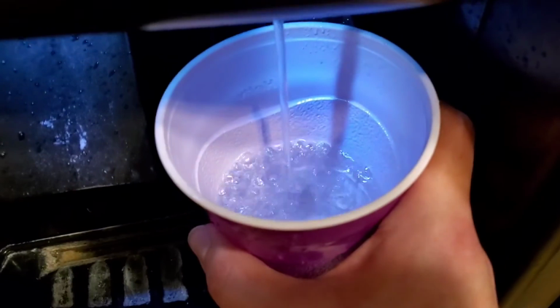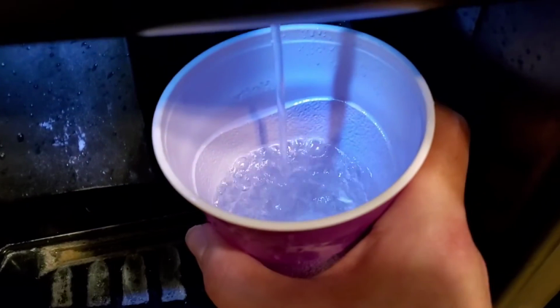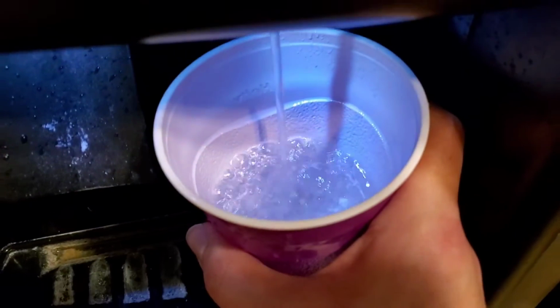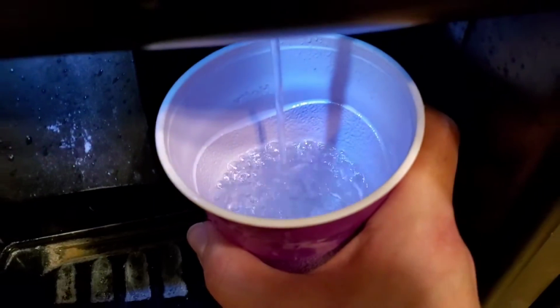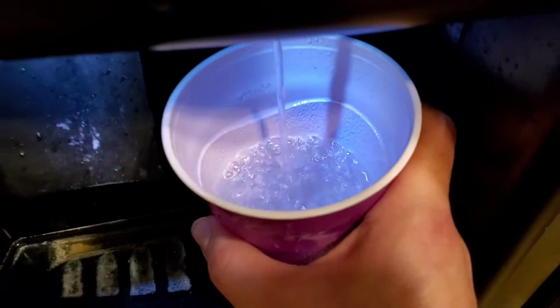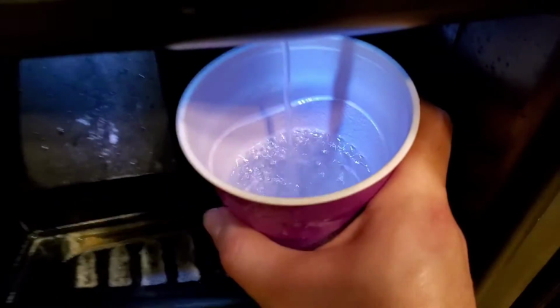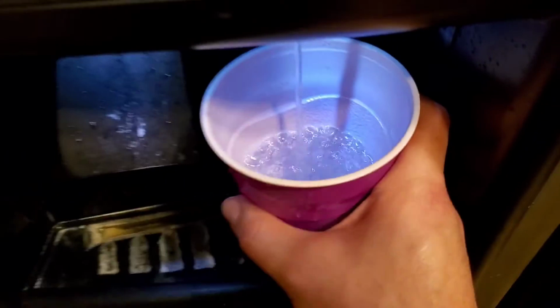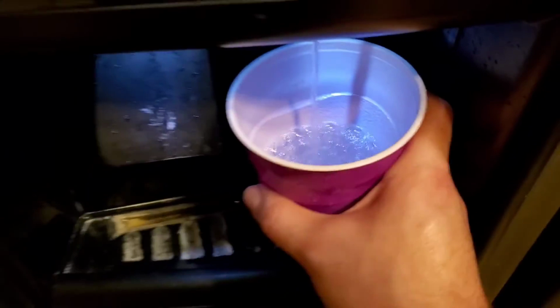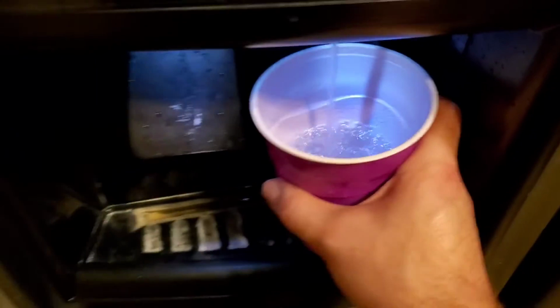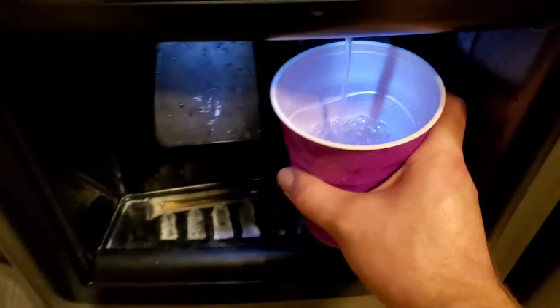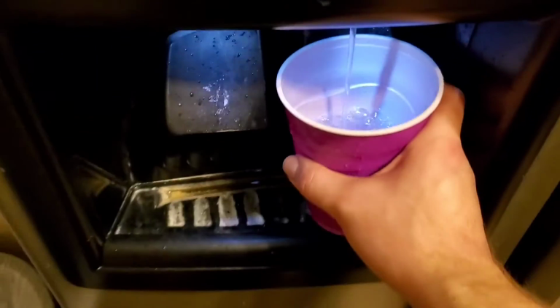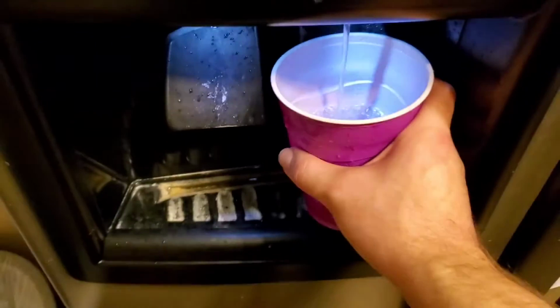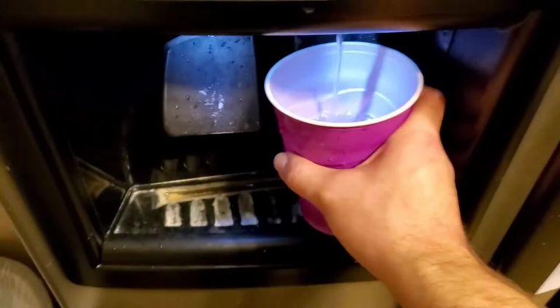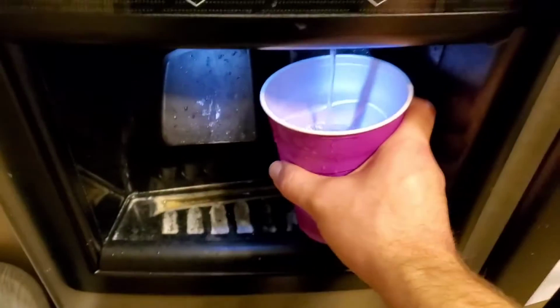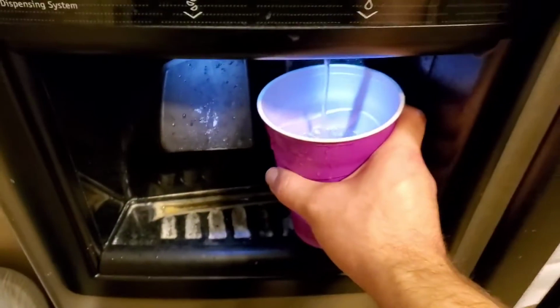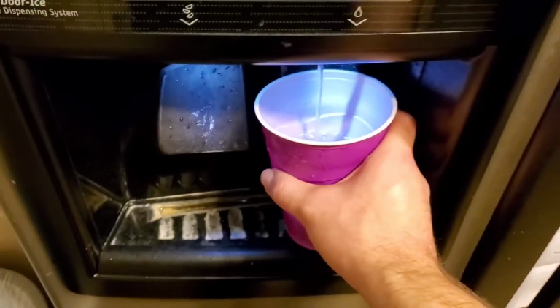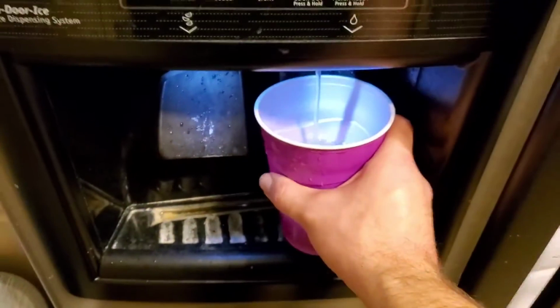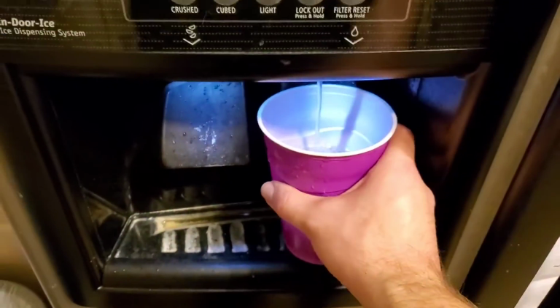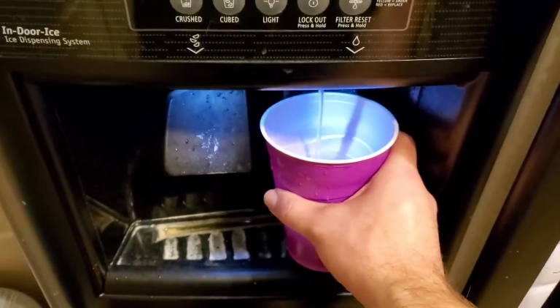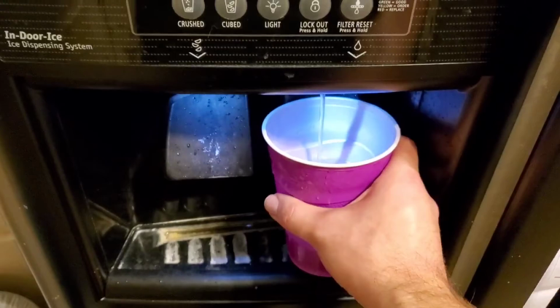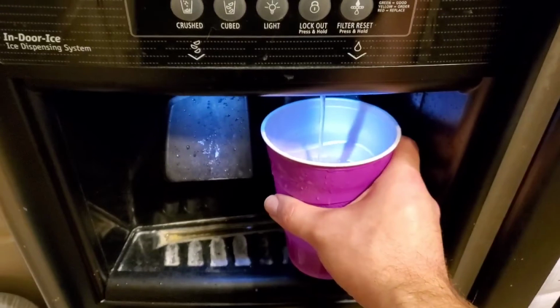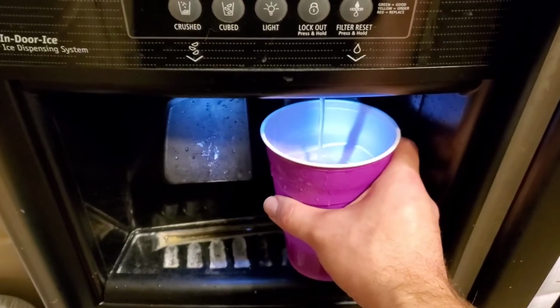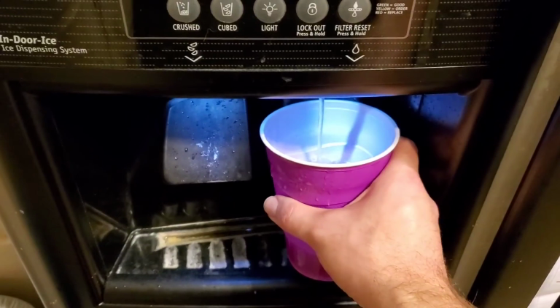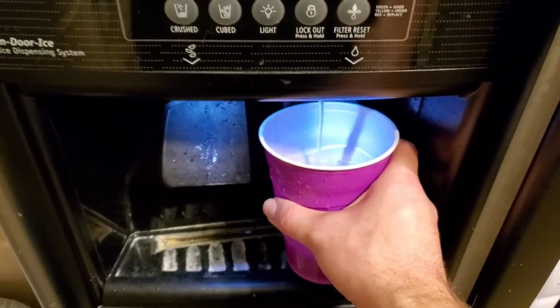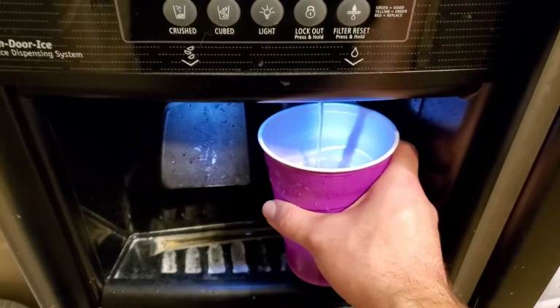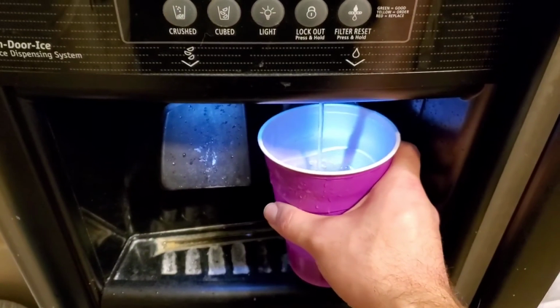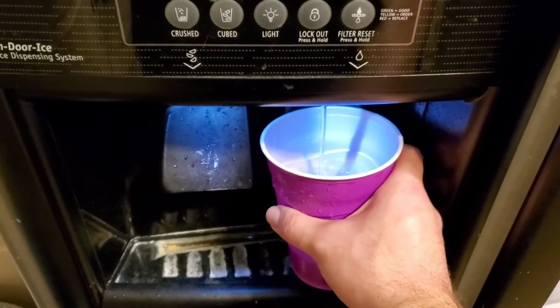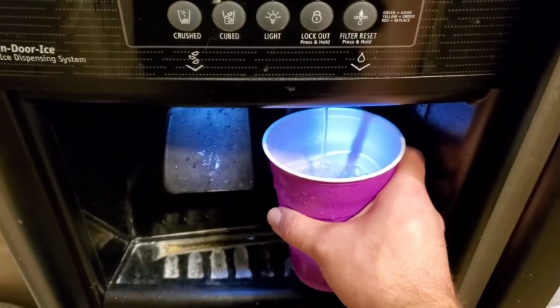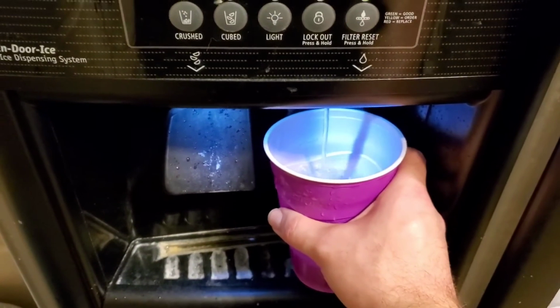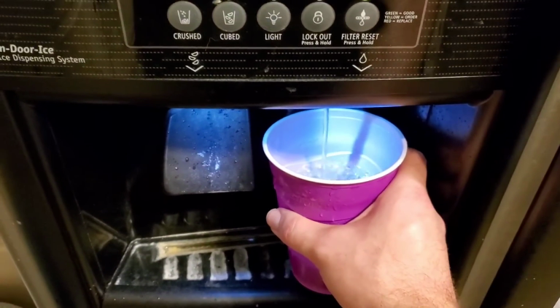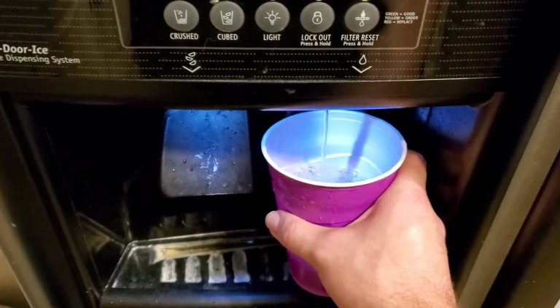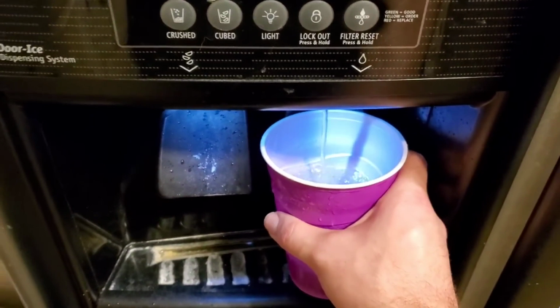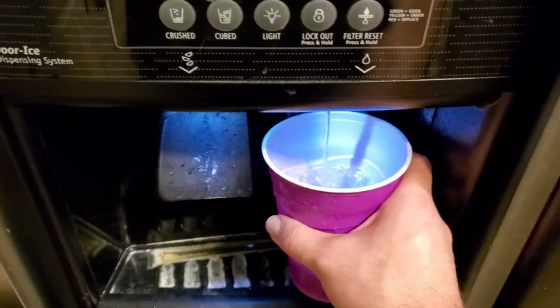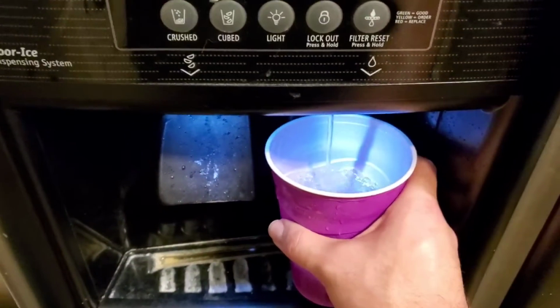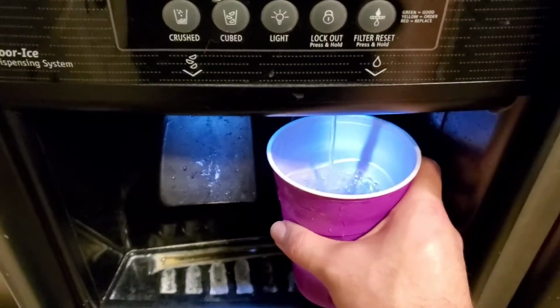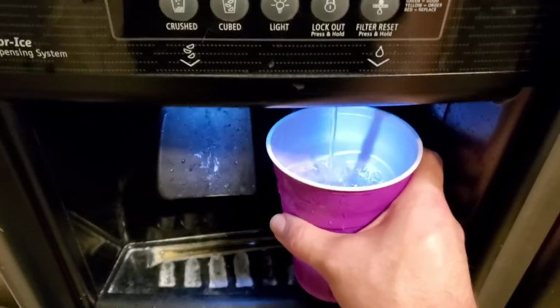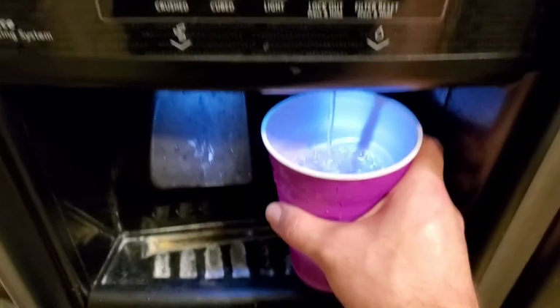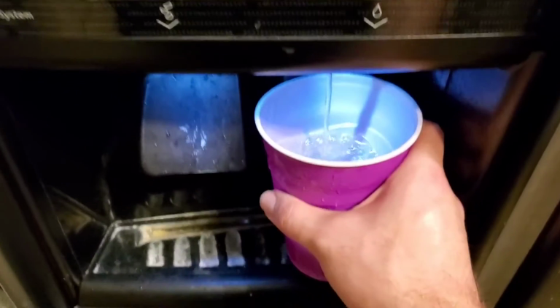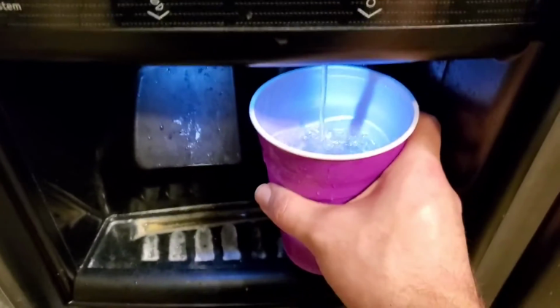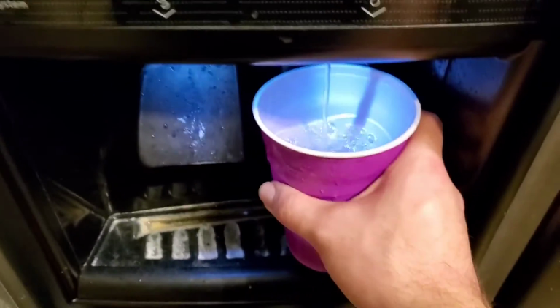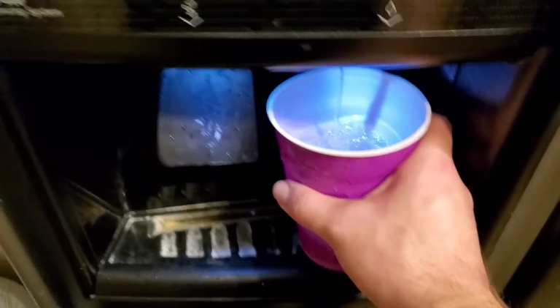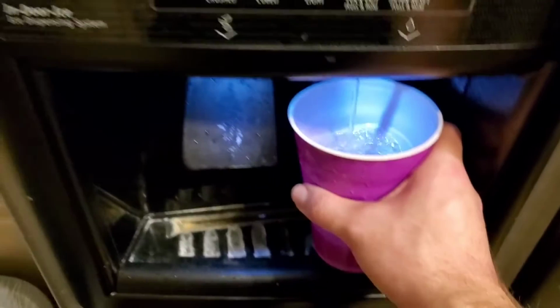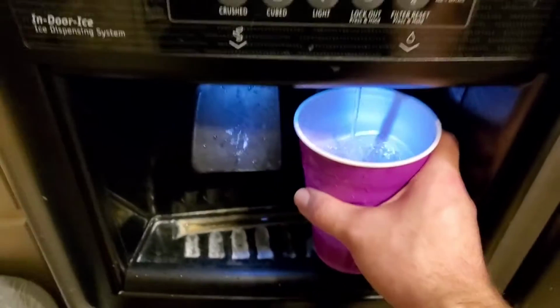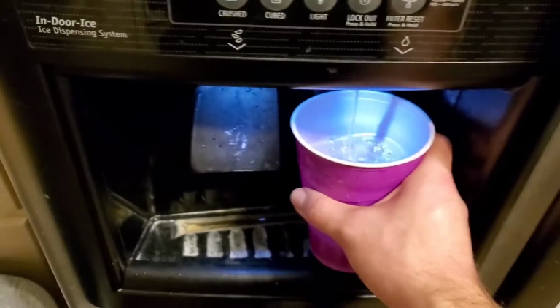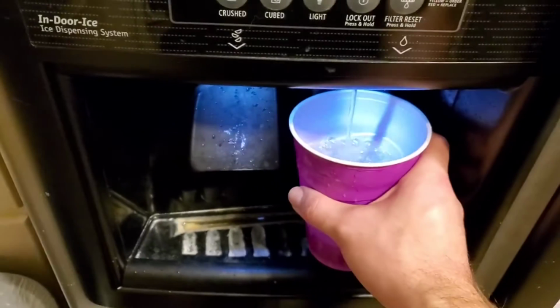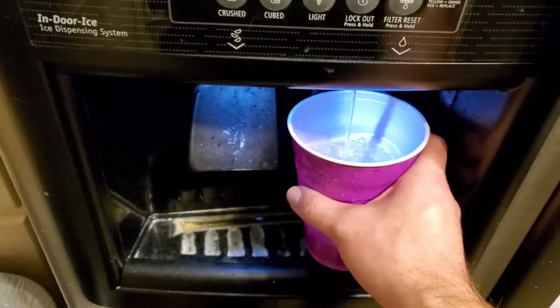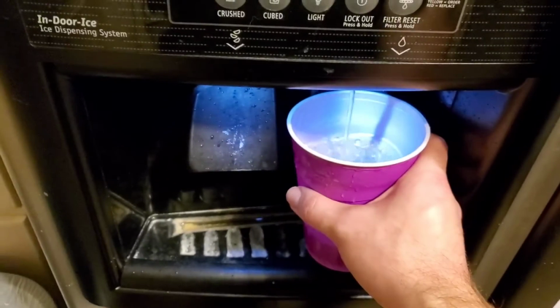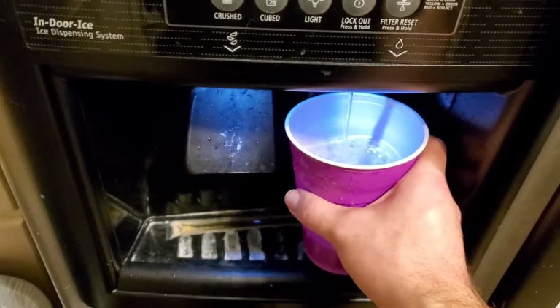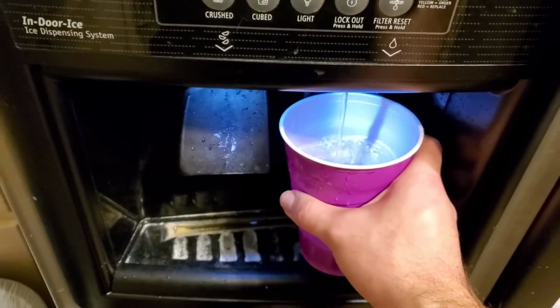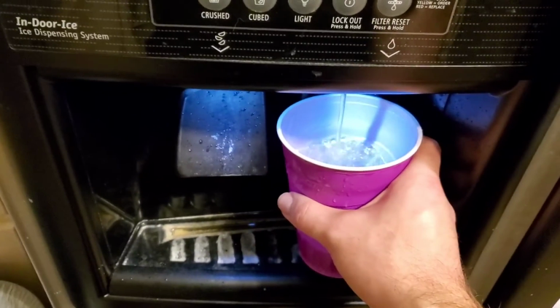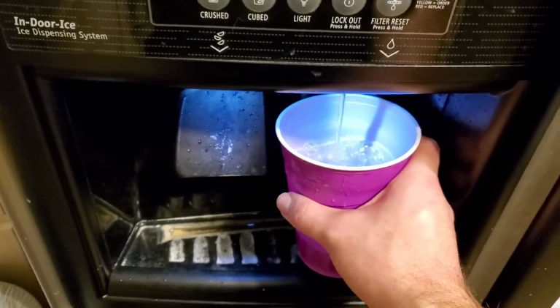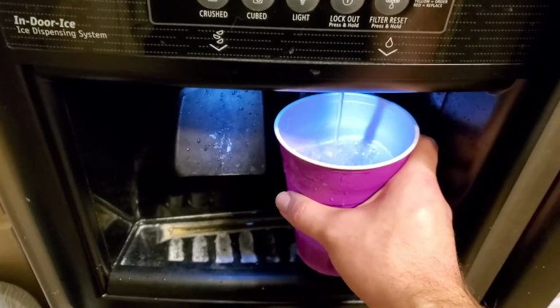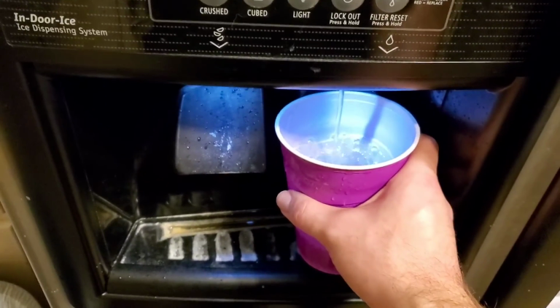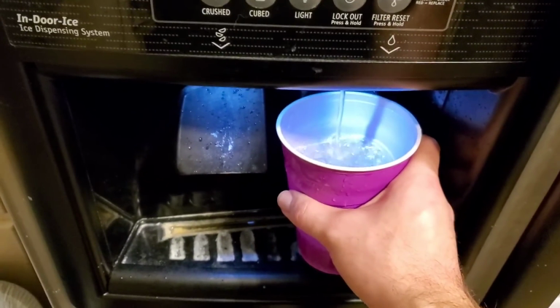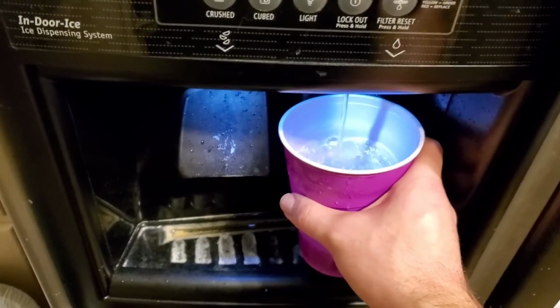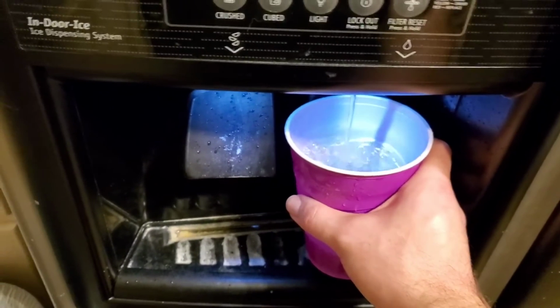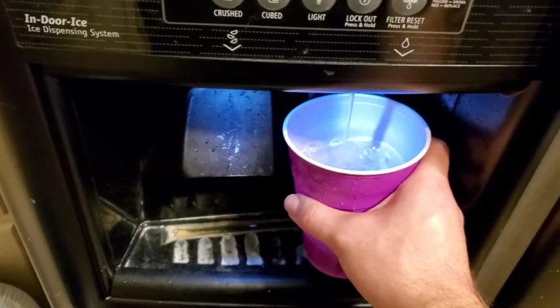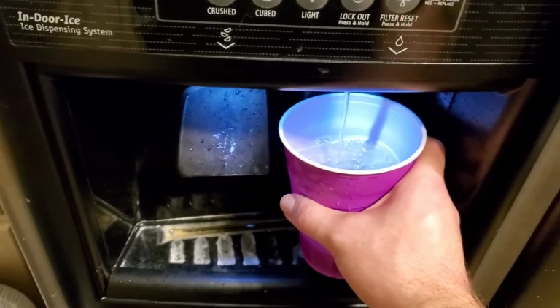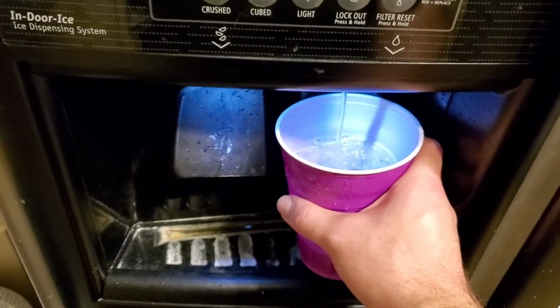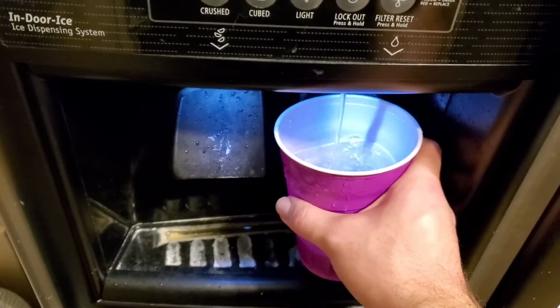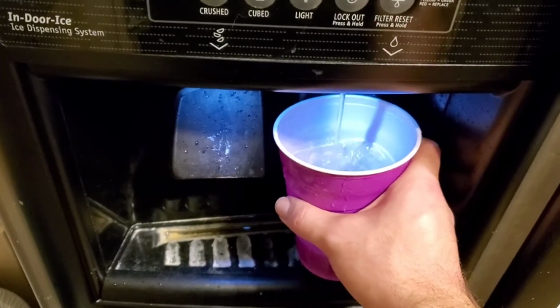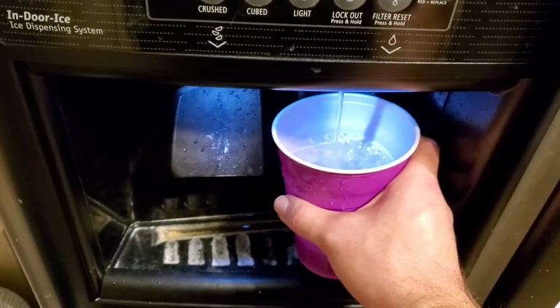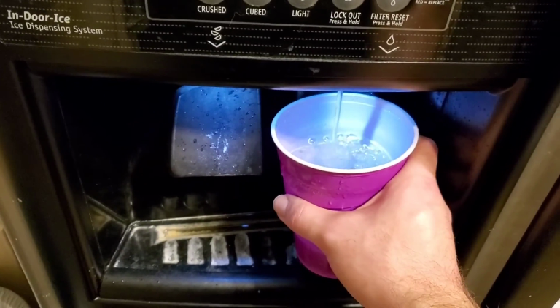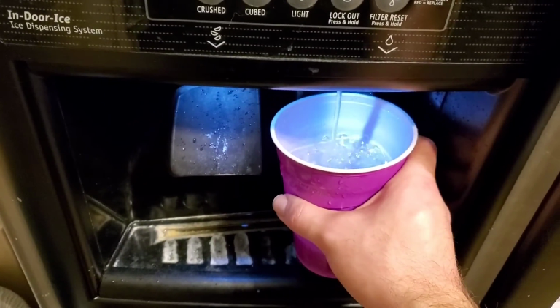Usually after you're done with this, you can go ahead and toss this cup out and get a fresh one.